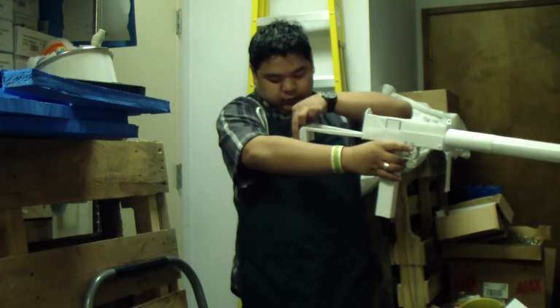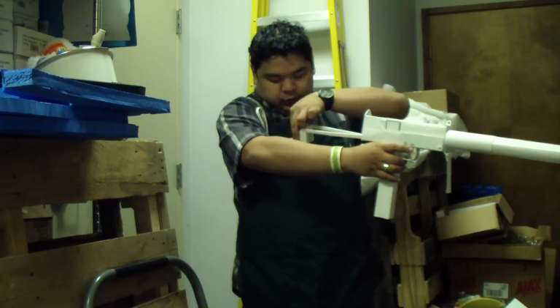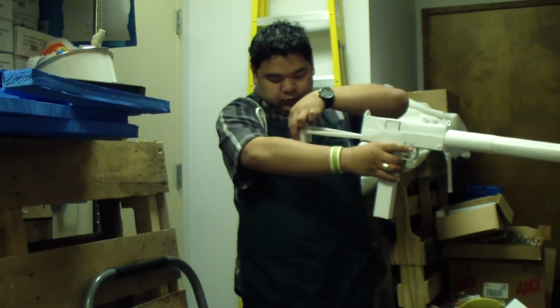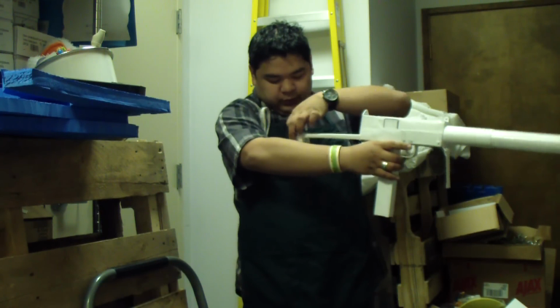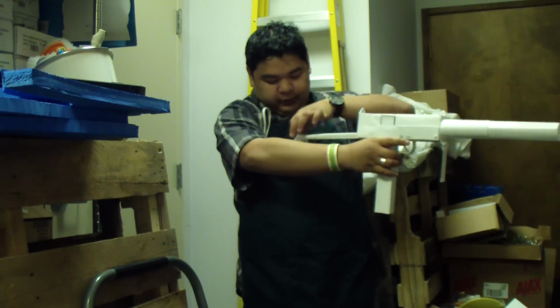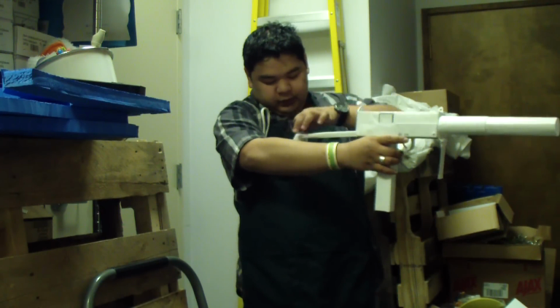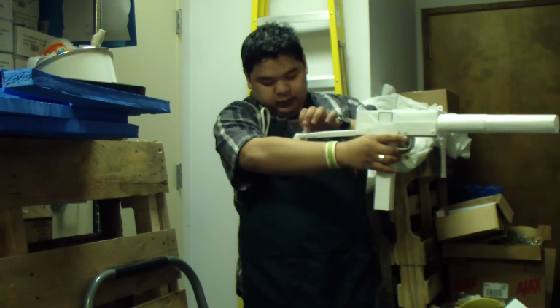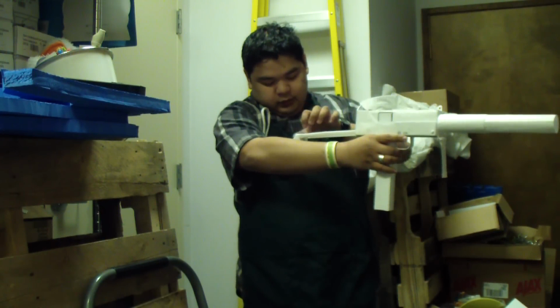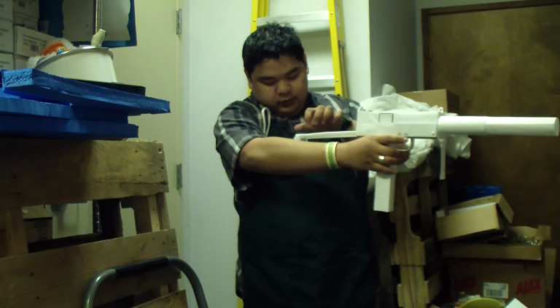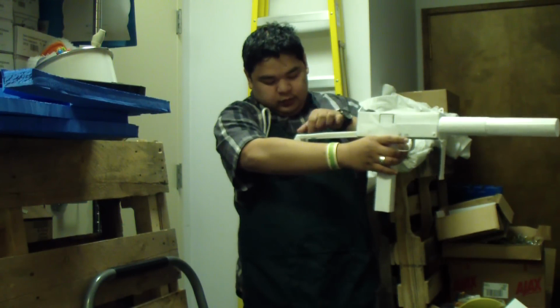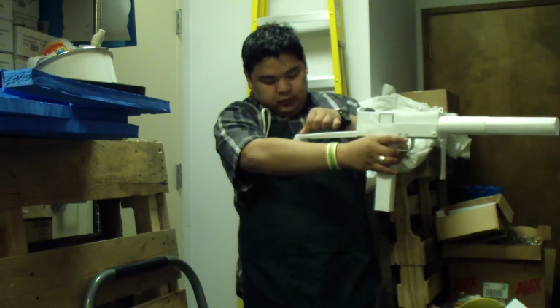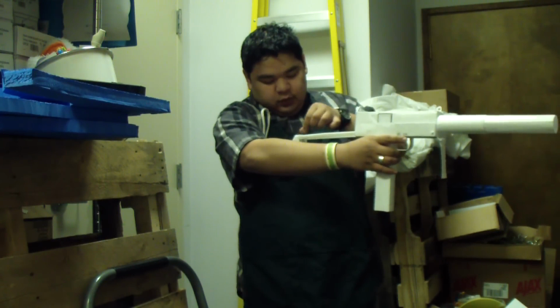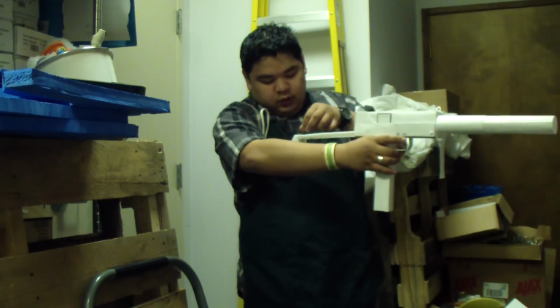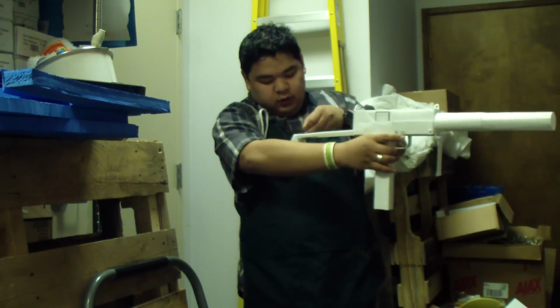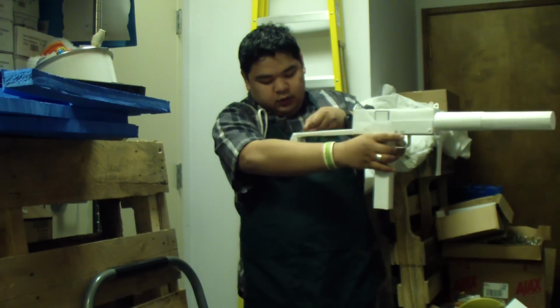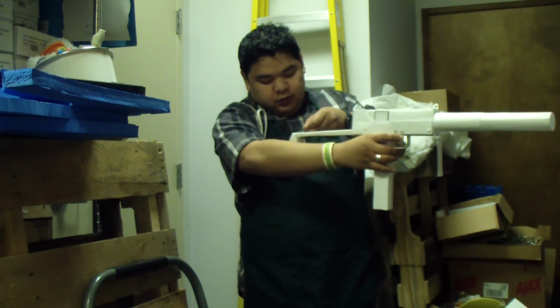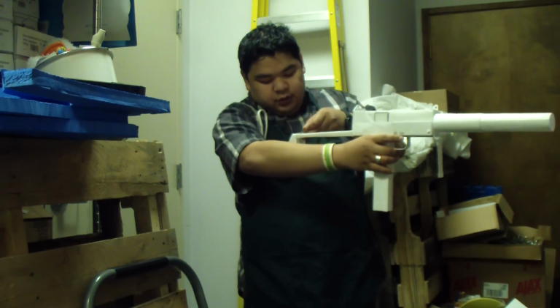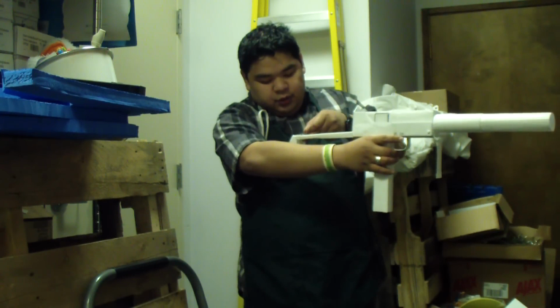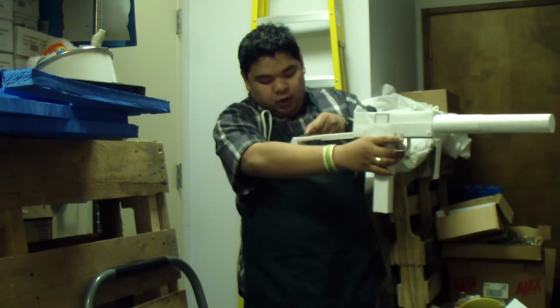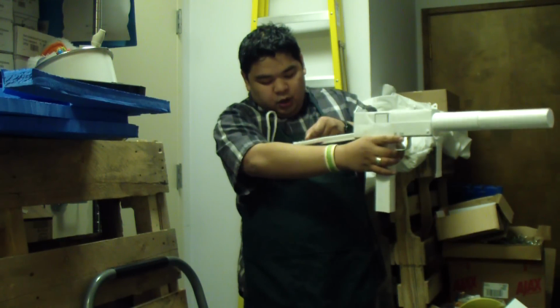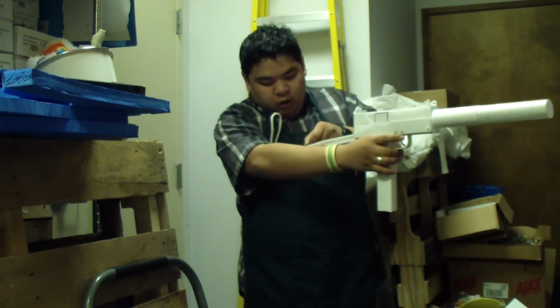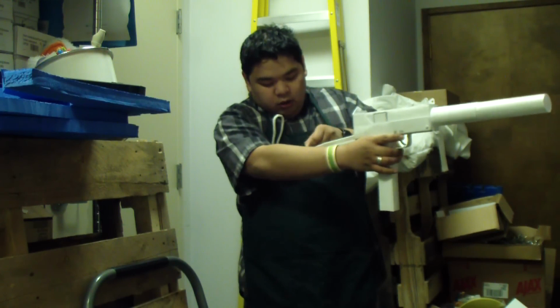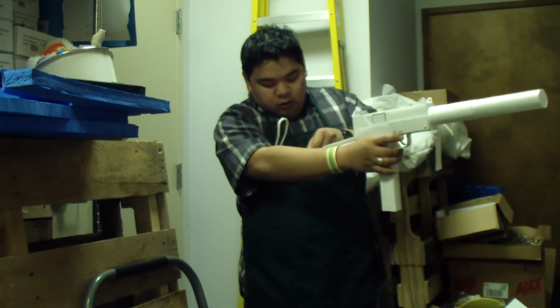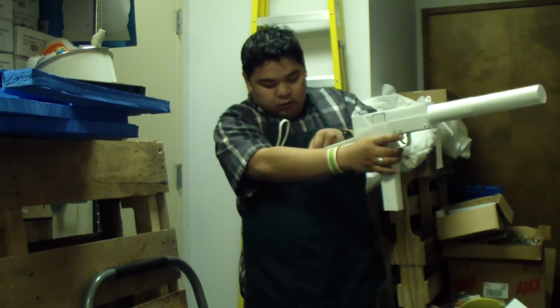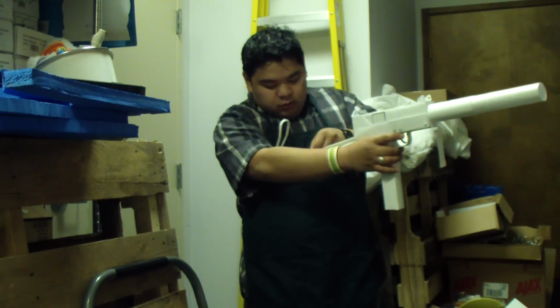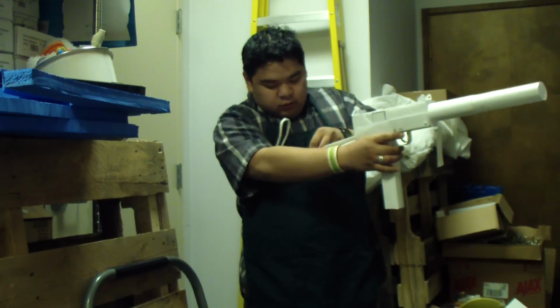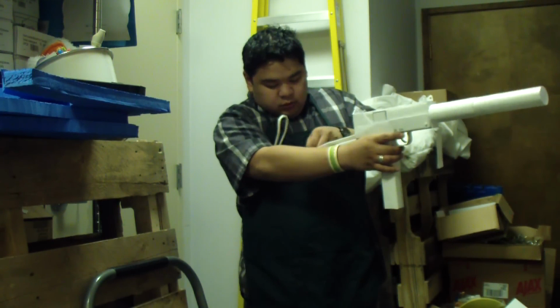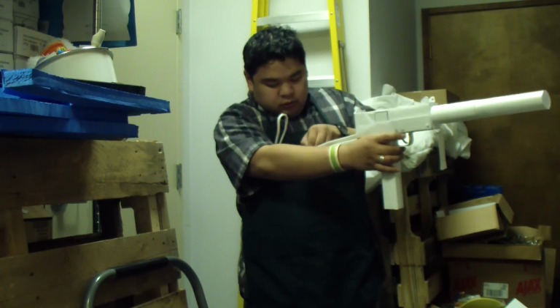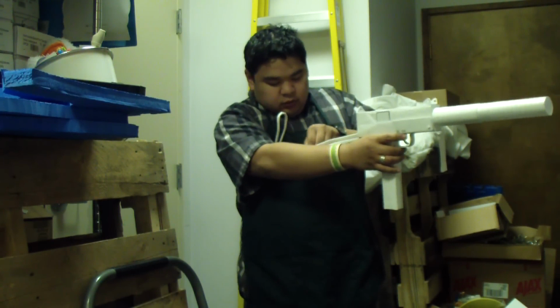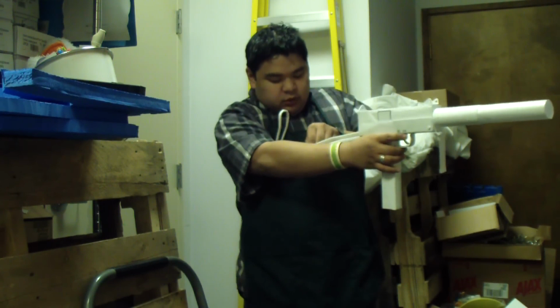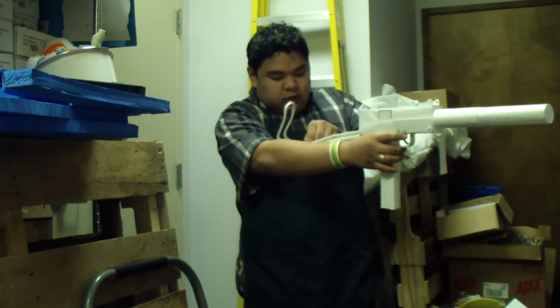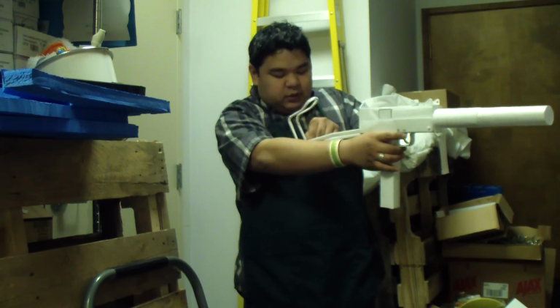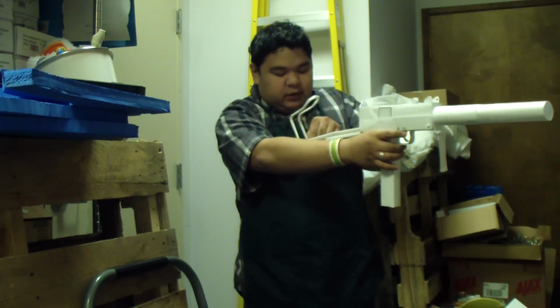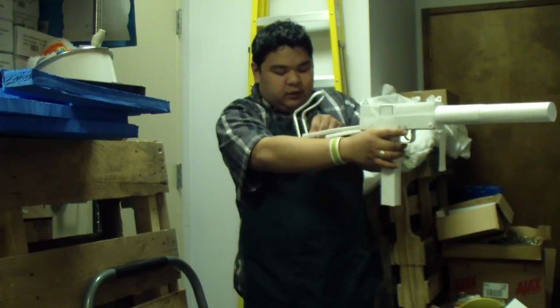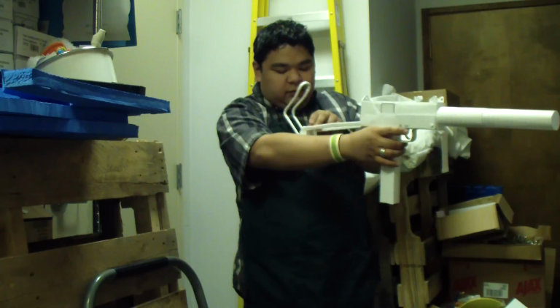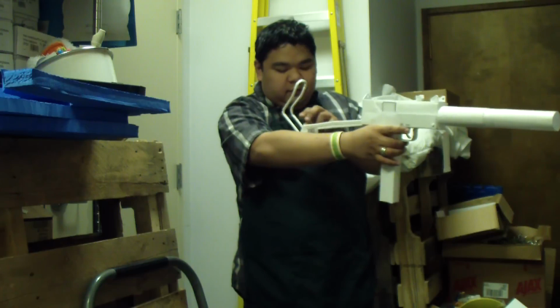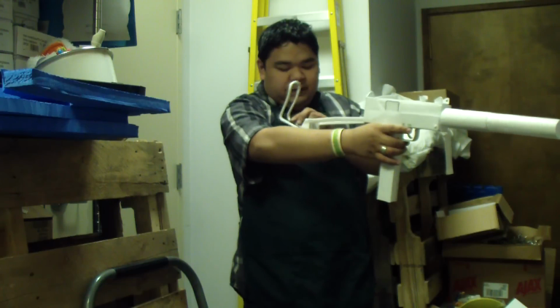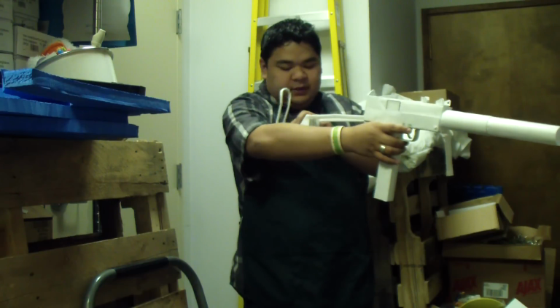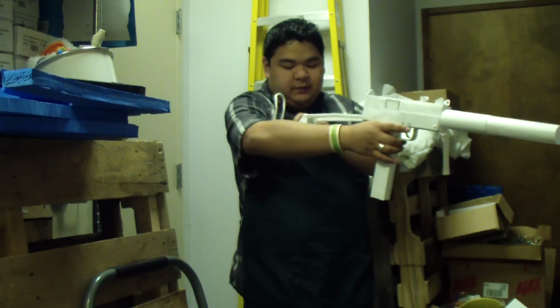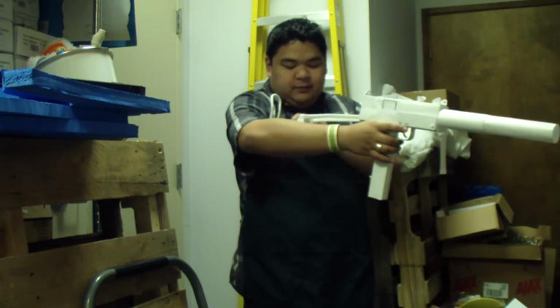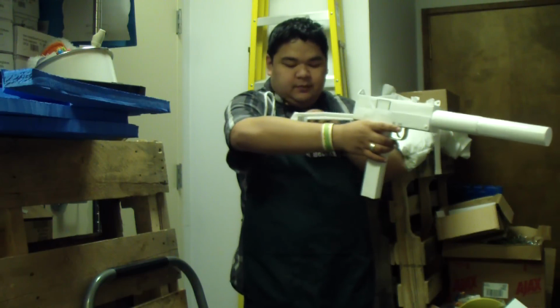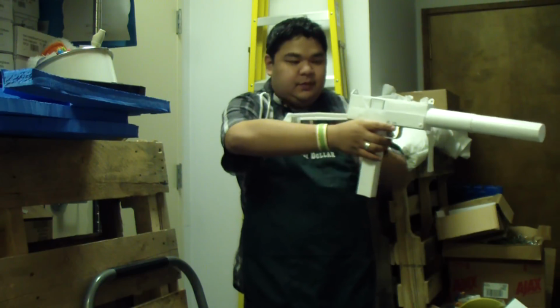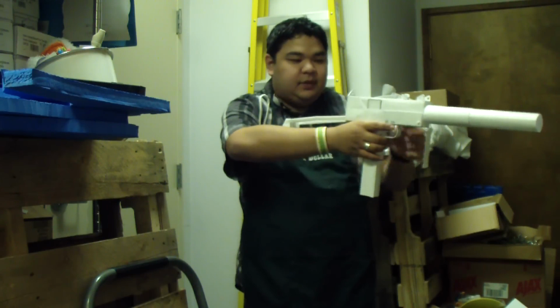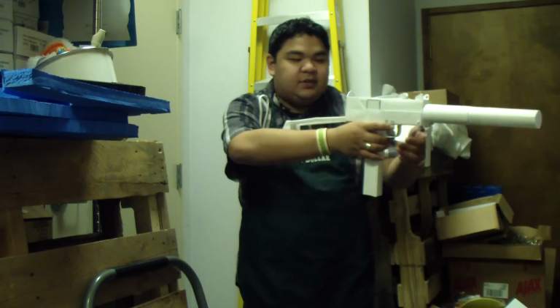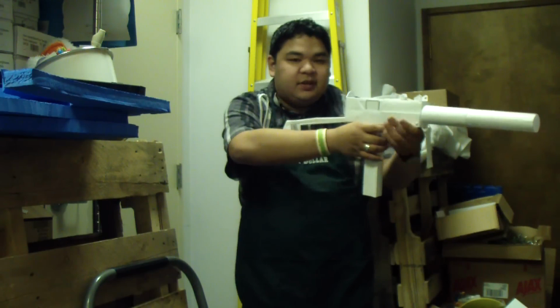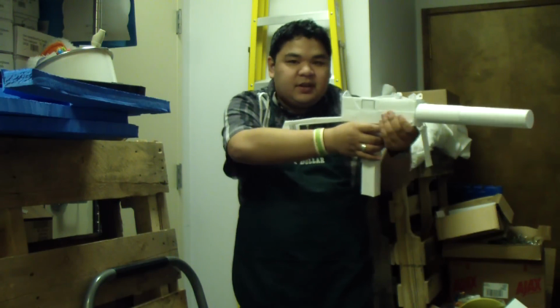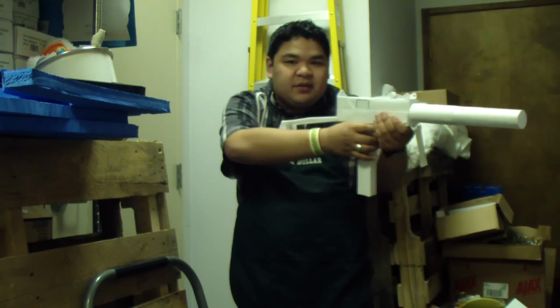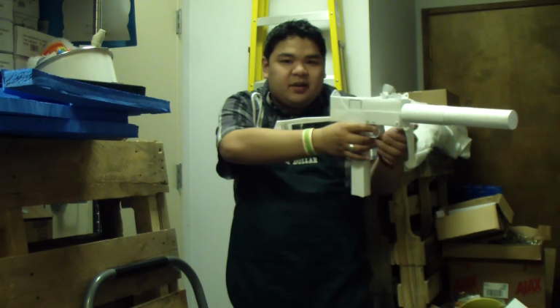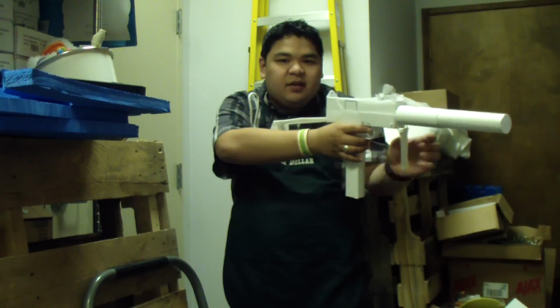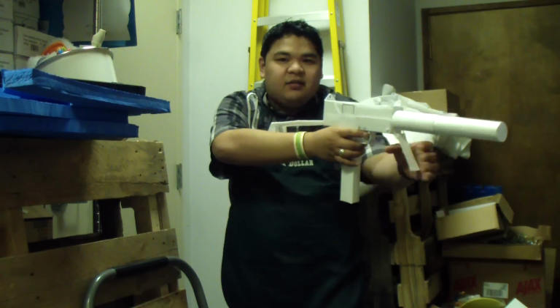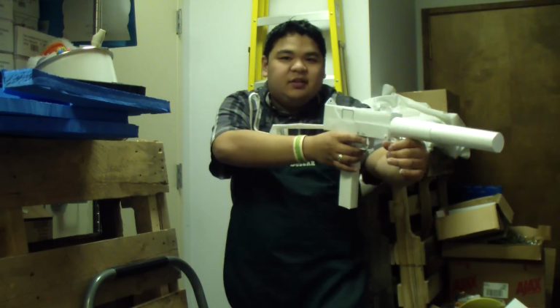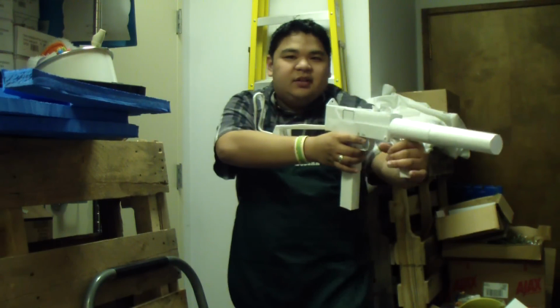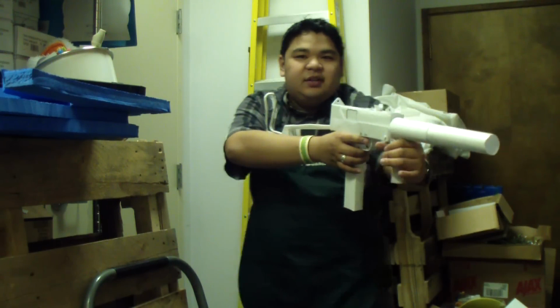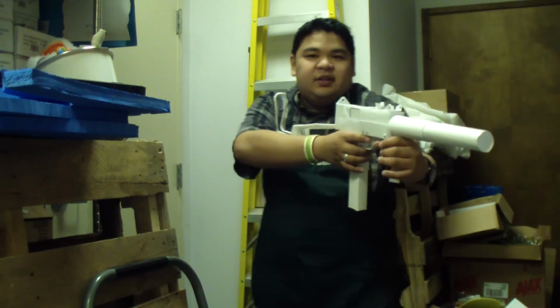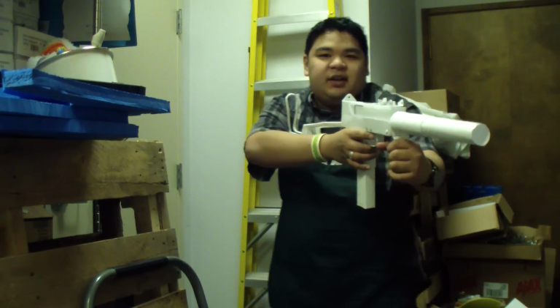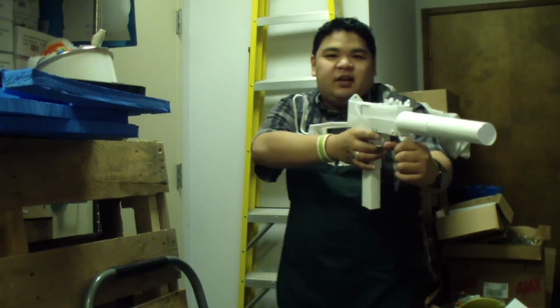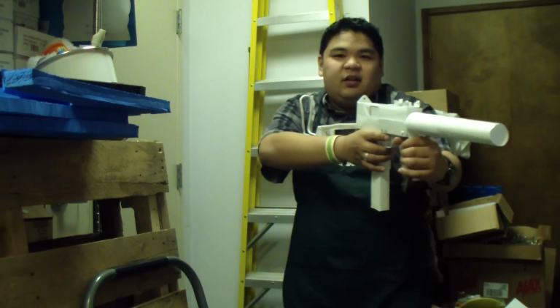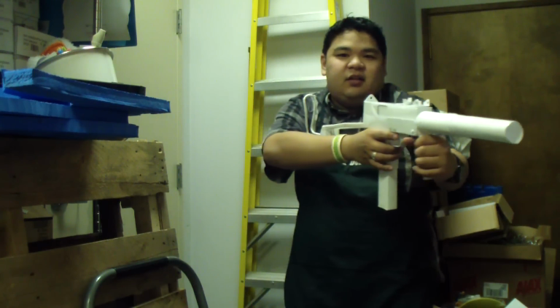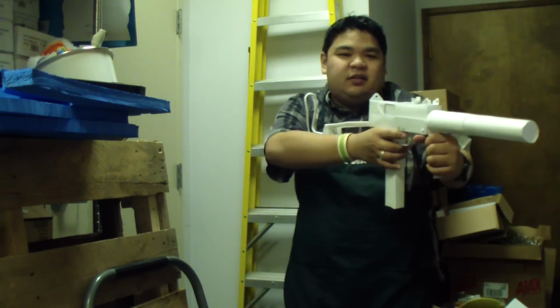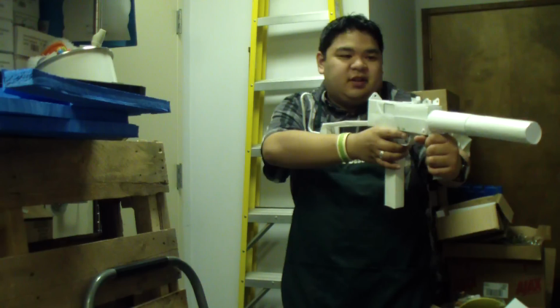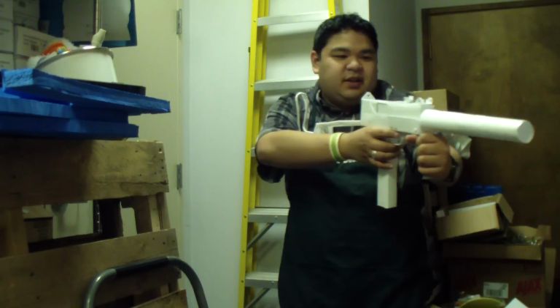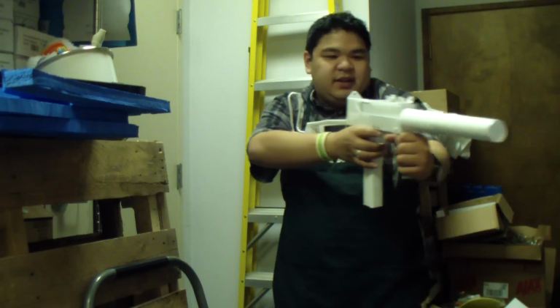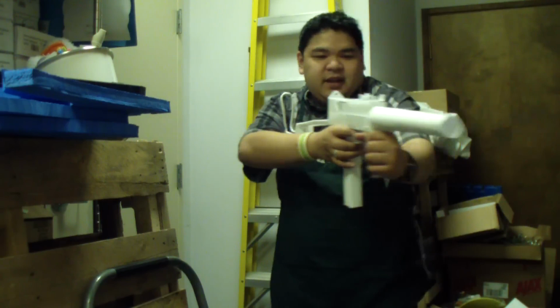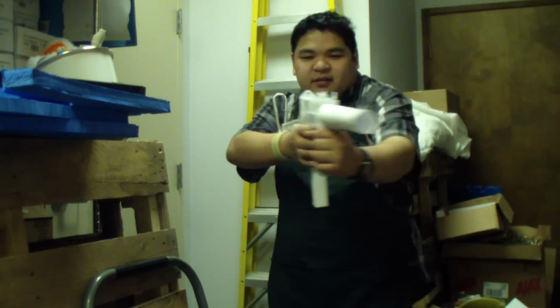My gun broke — oh no. There we go, fixed it. Yeah, there we go. You've got a long gun now.